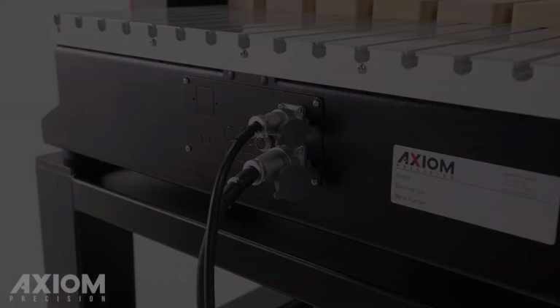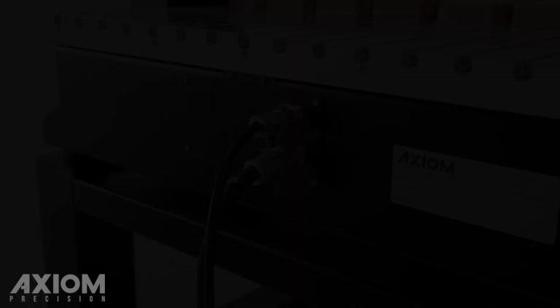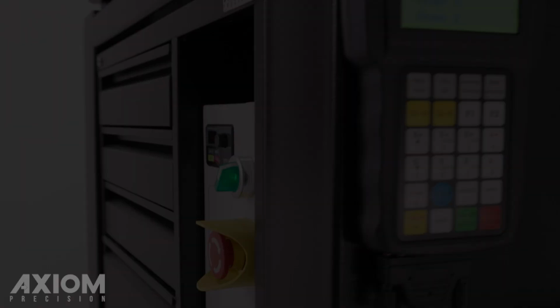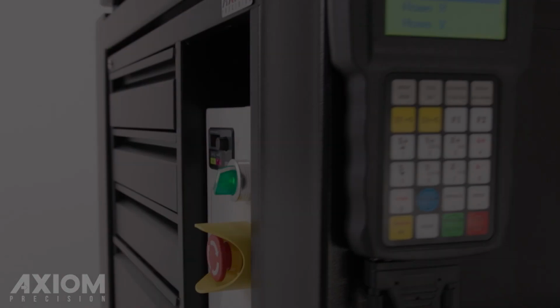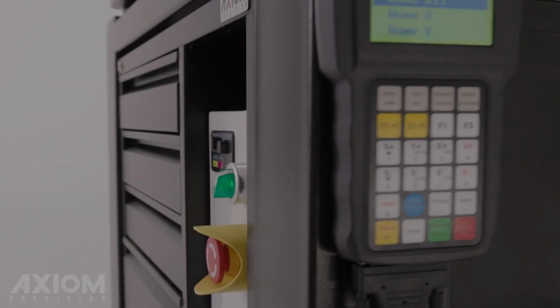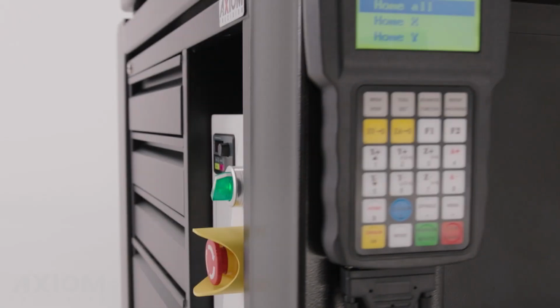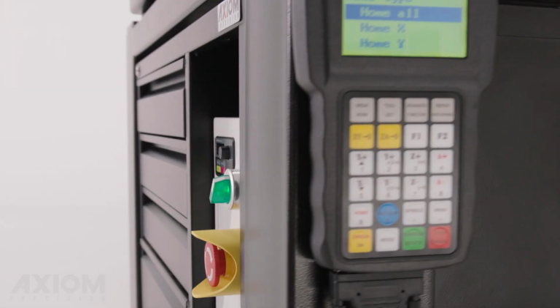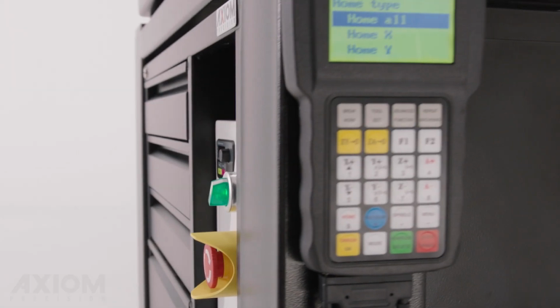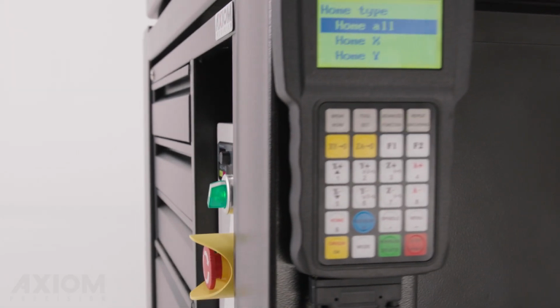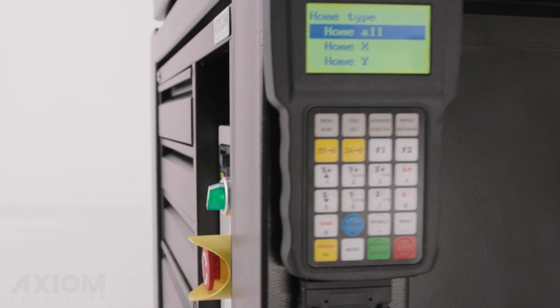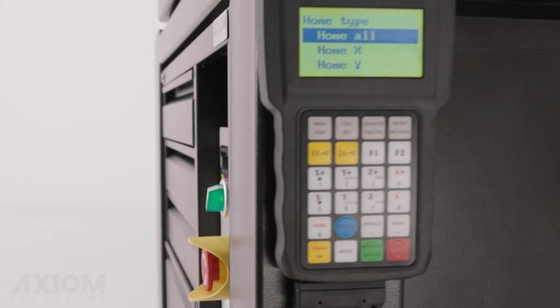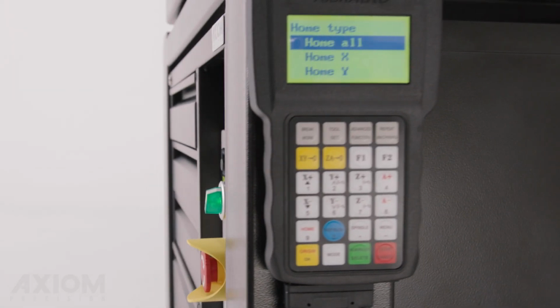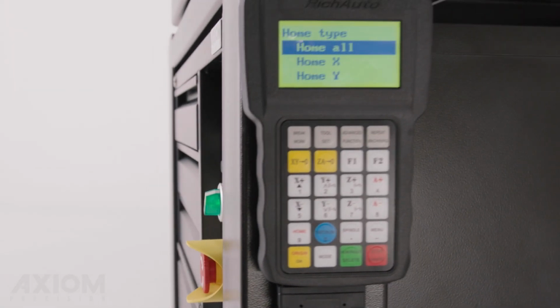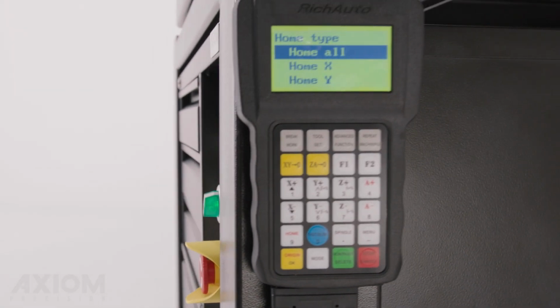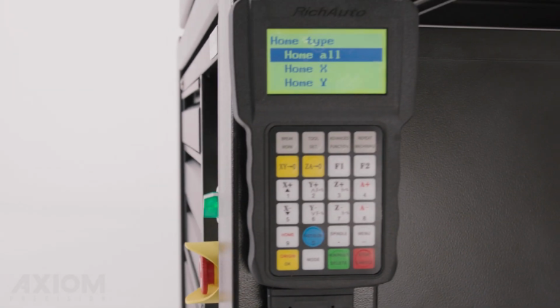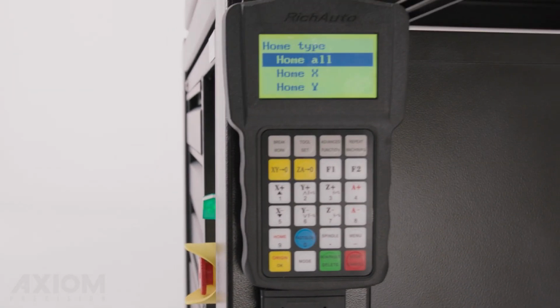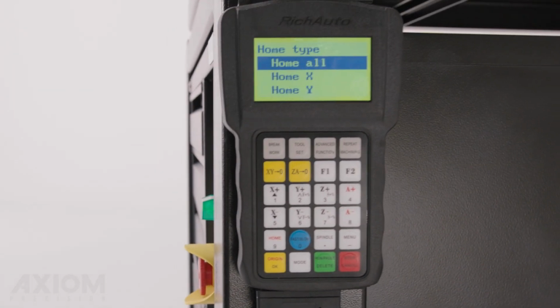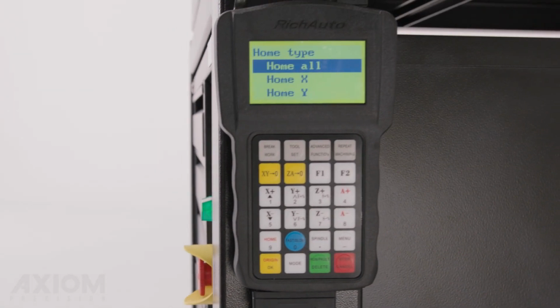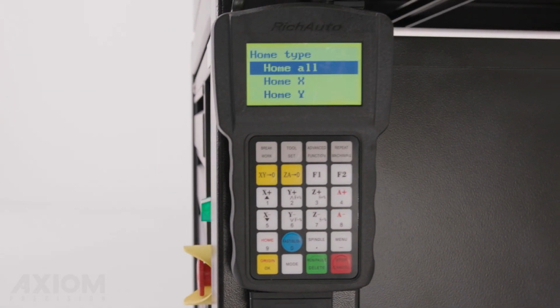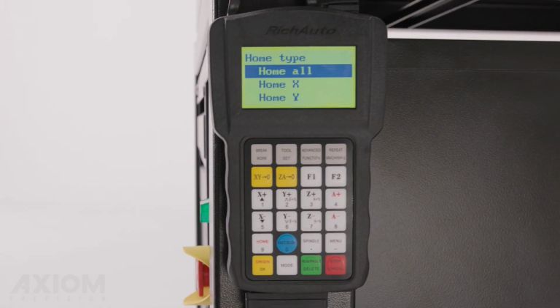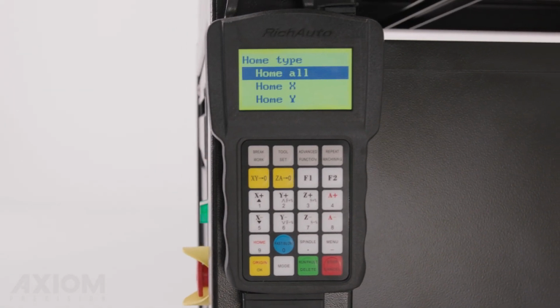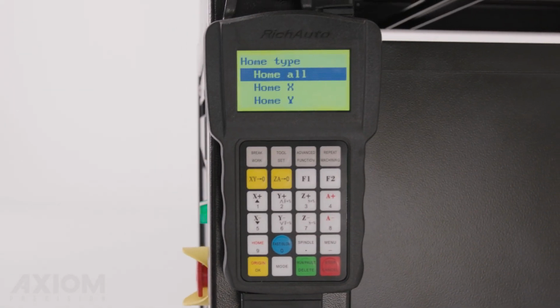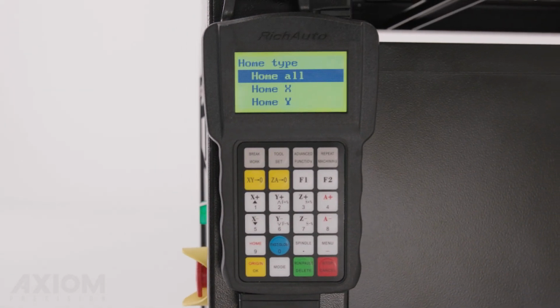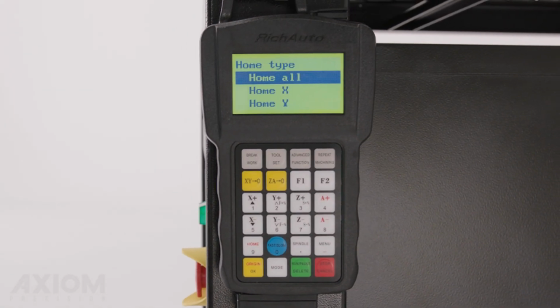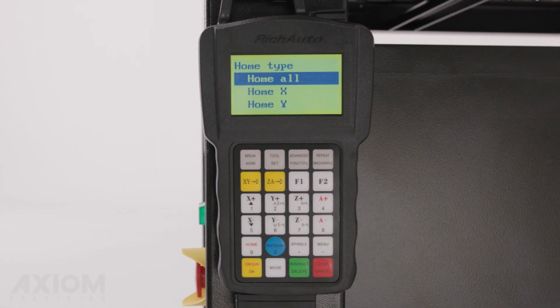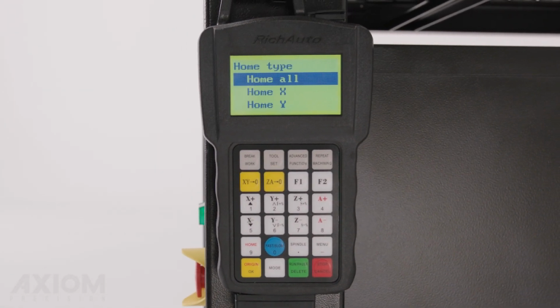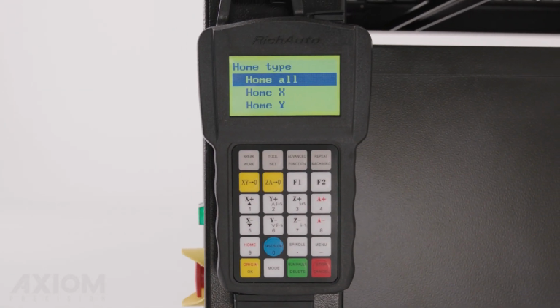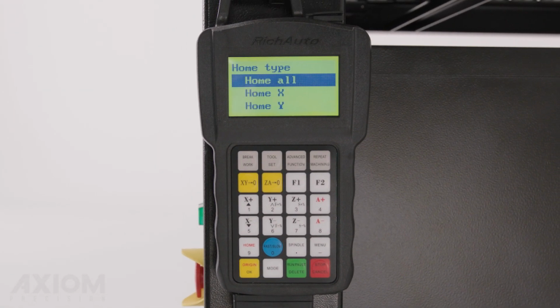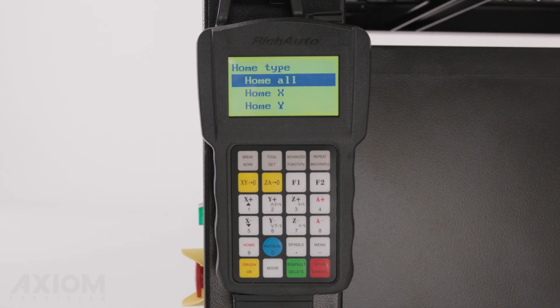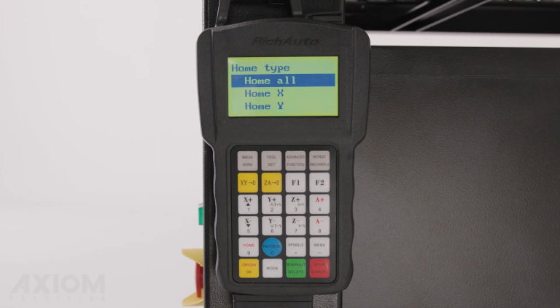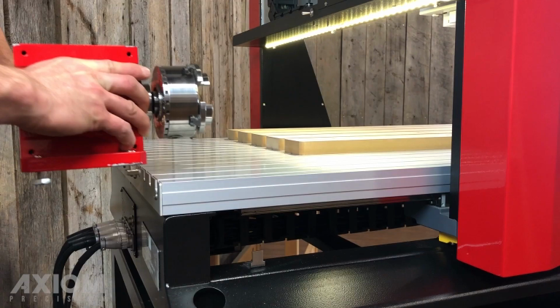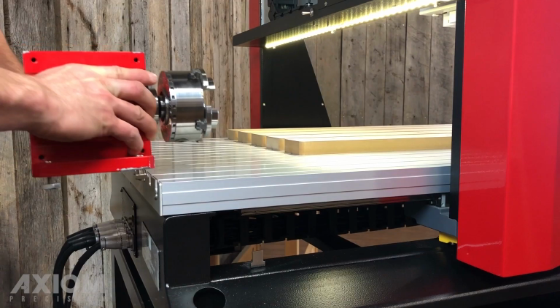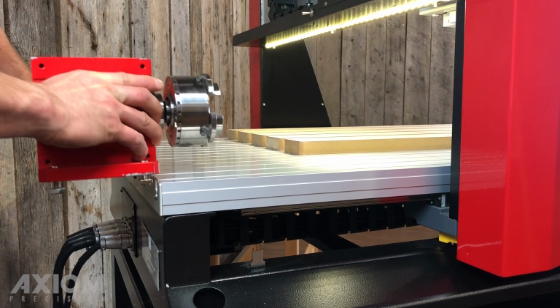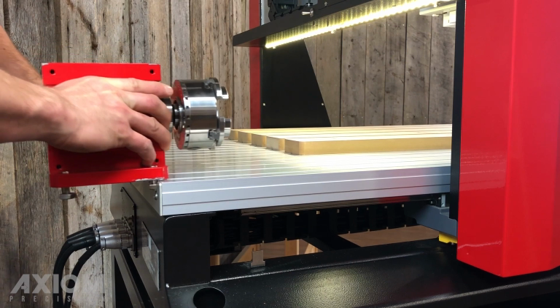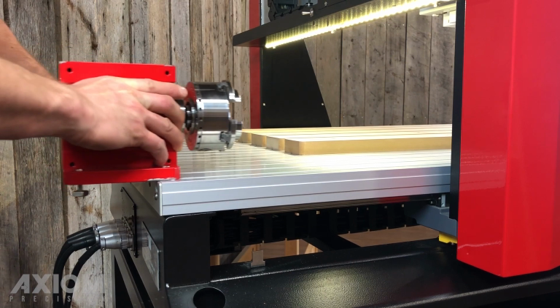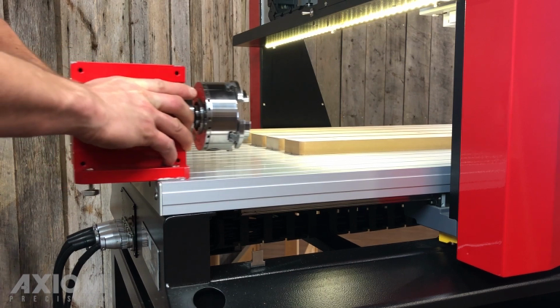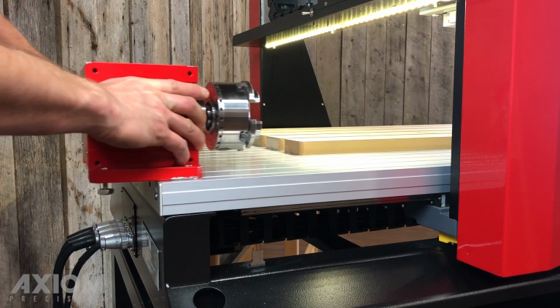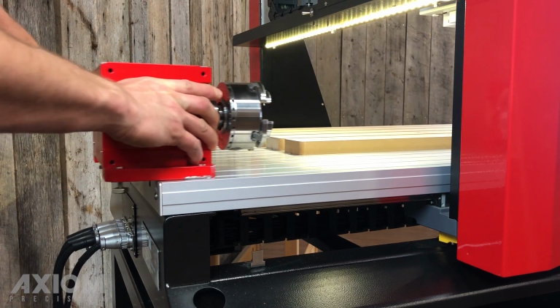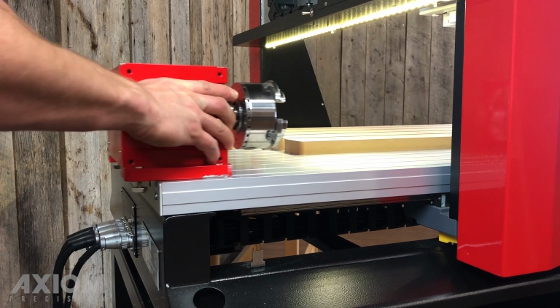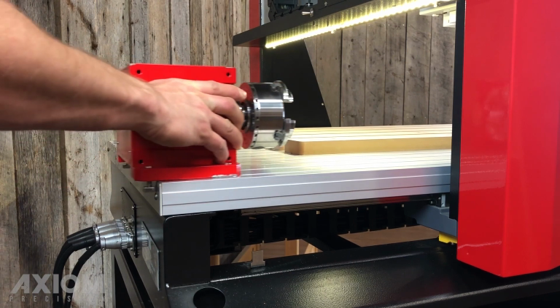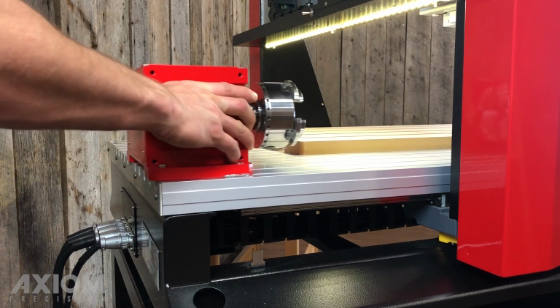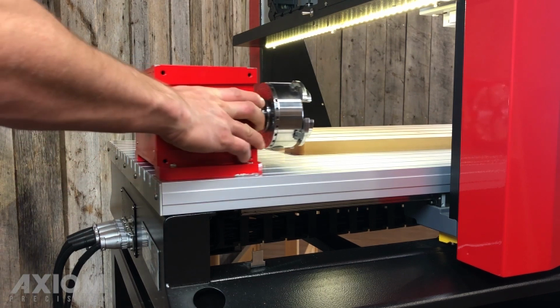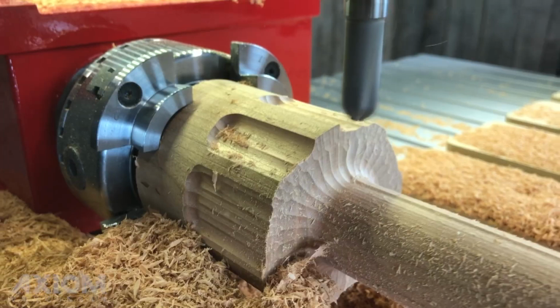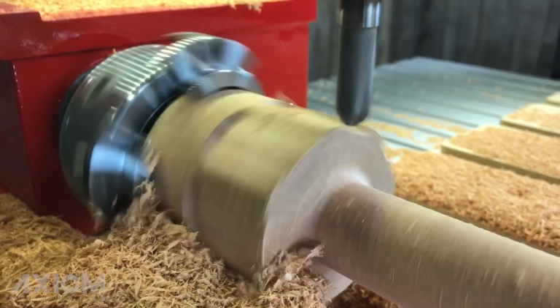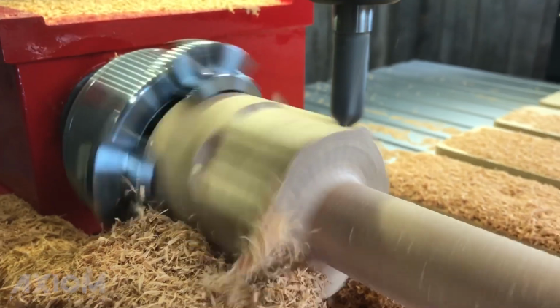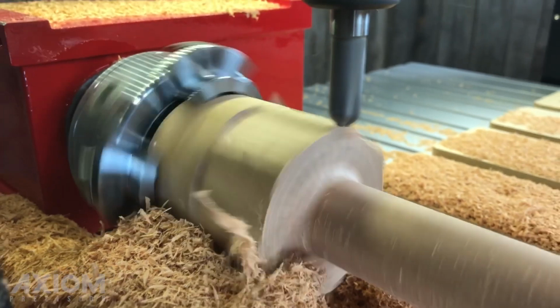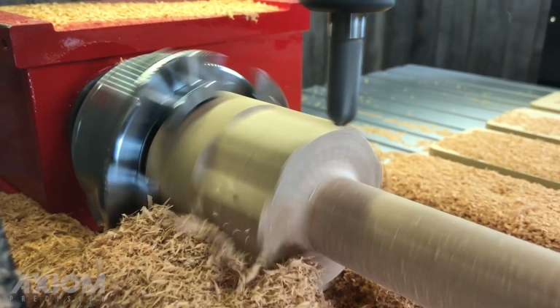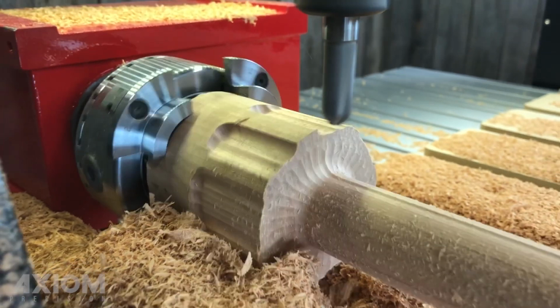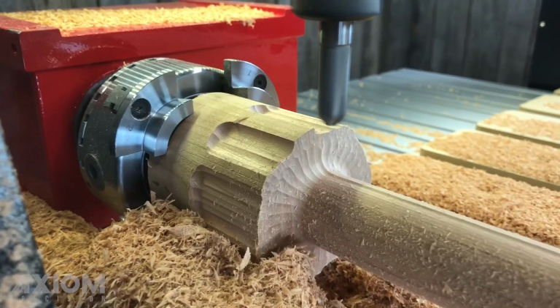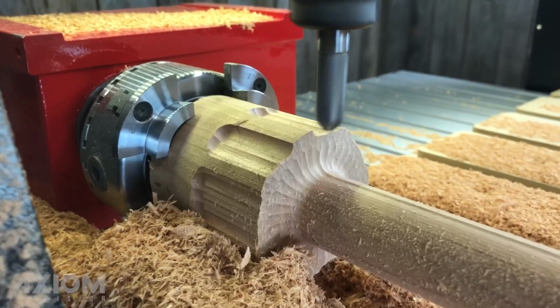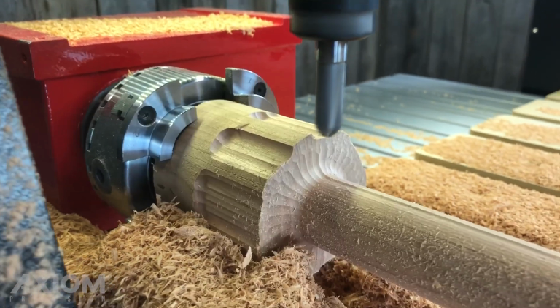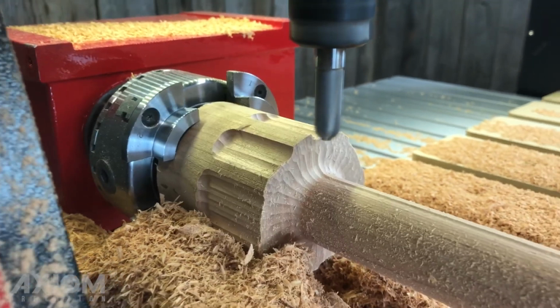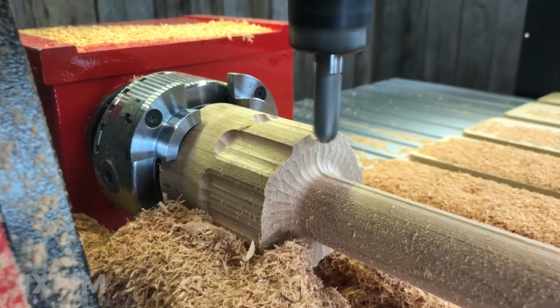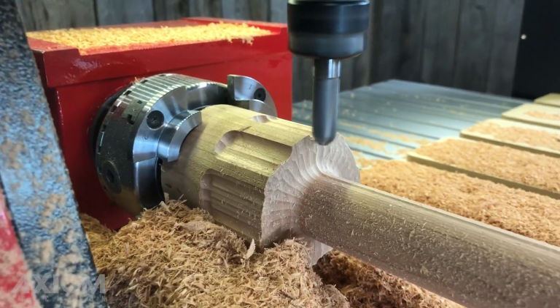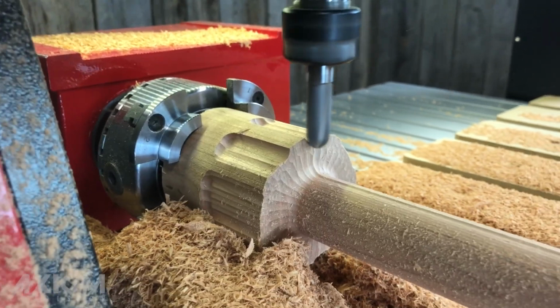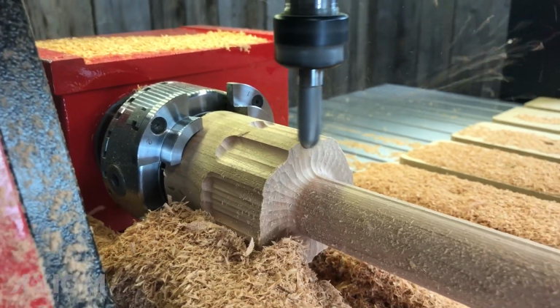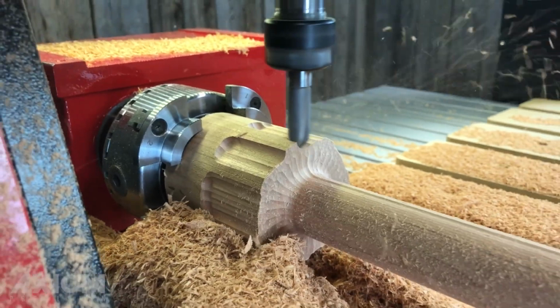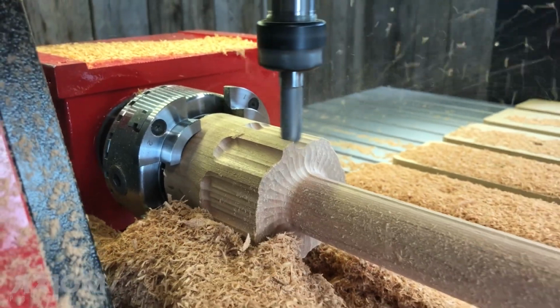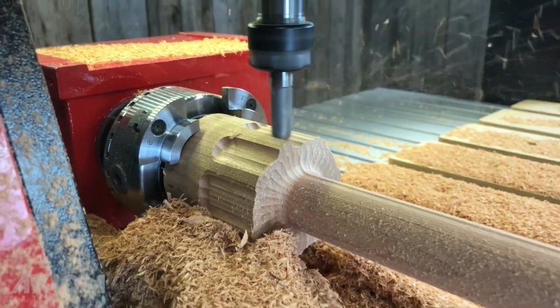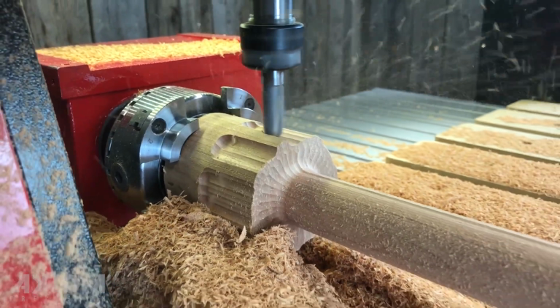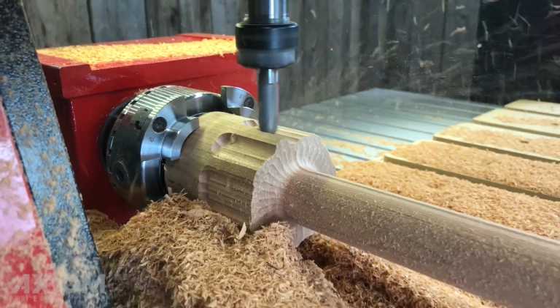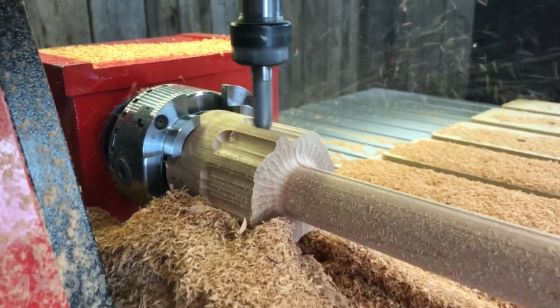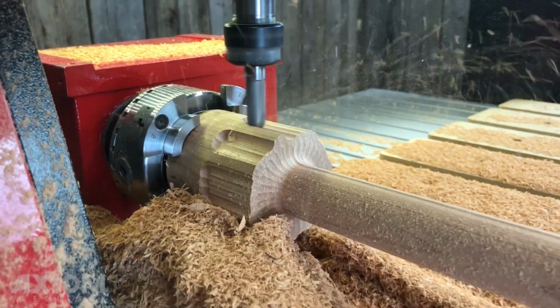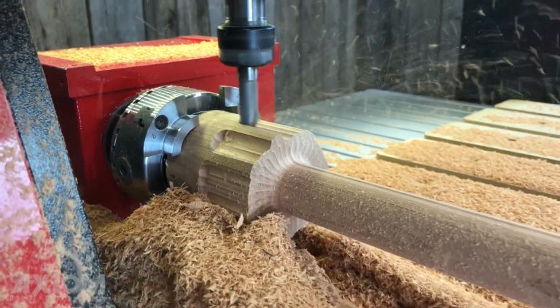Feeling artistic? The standard four-axis controller allows the addition of our Axiom rotary kit for cylindrical machining.